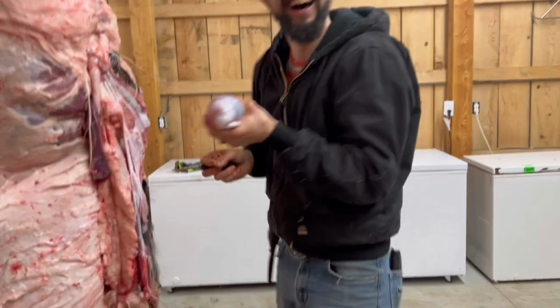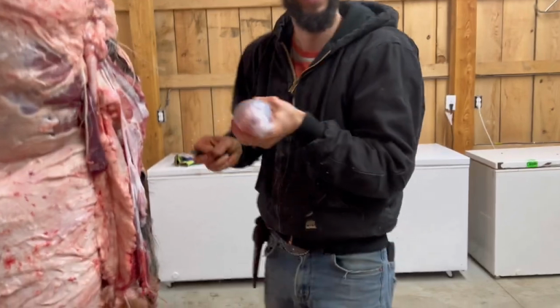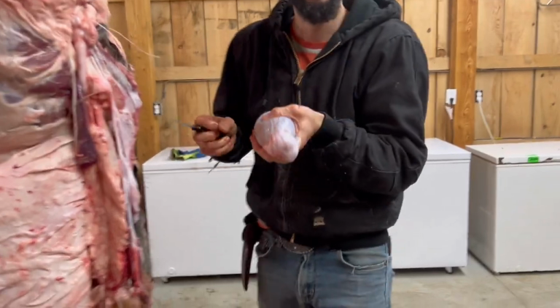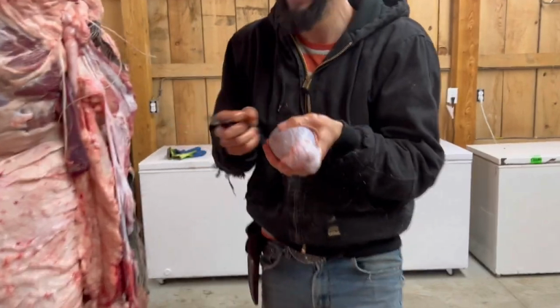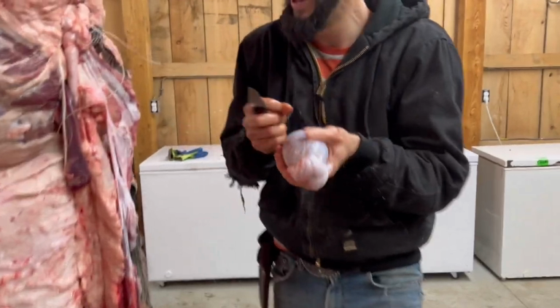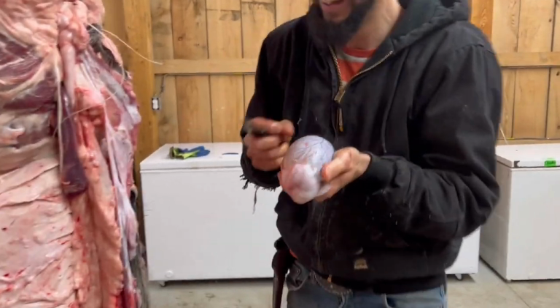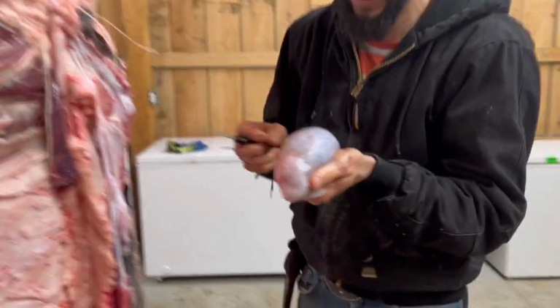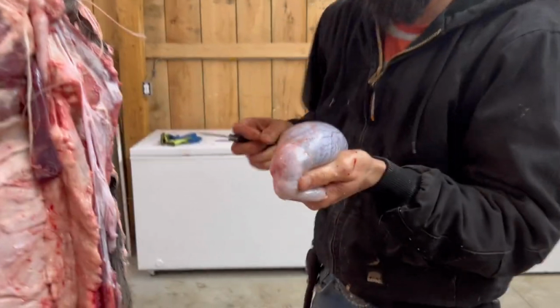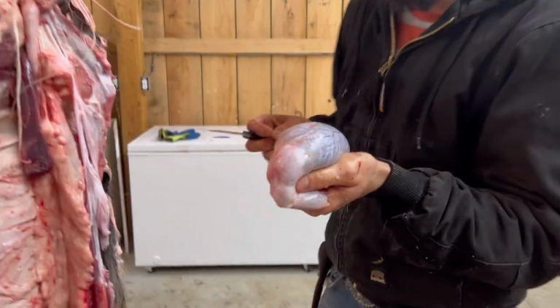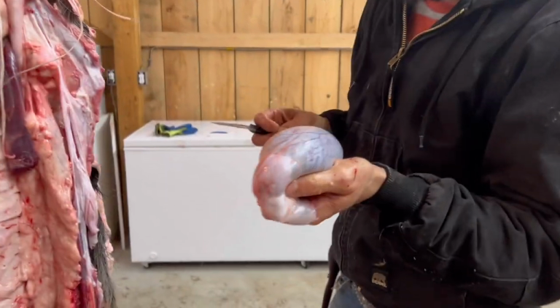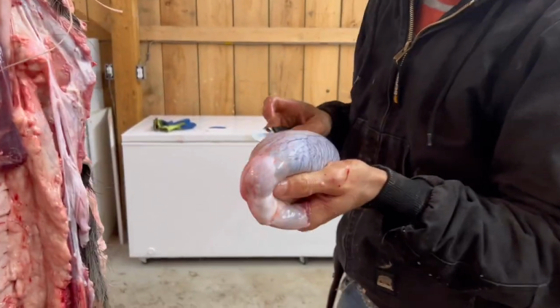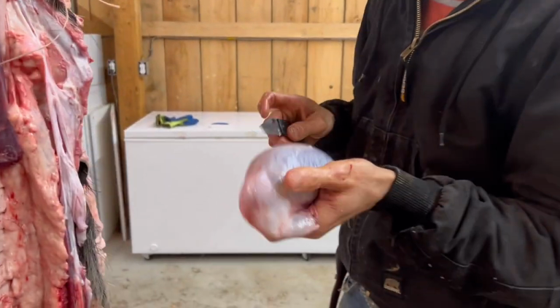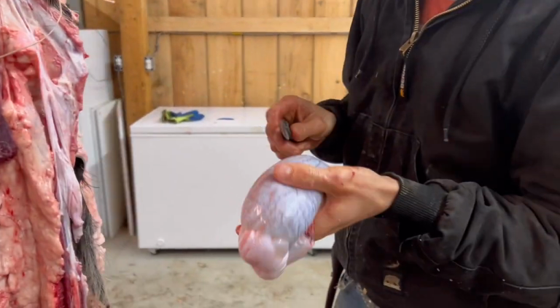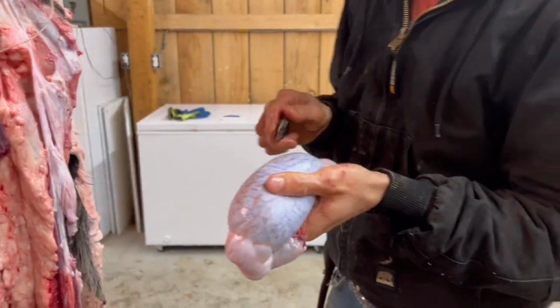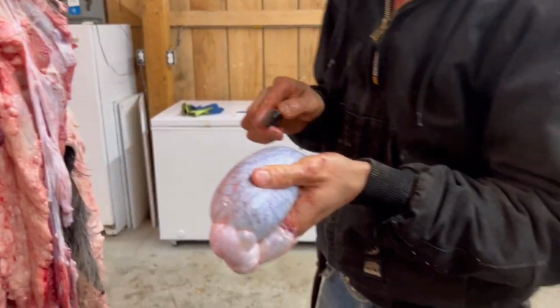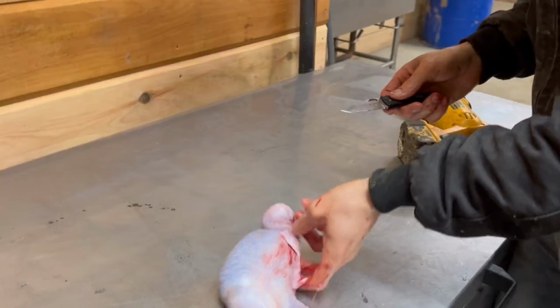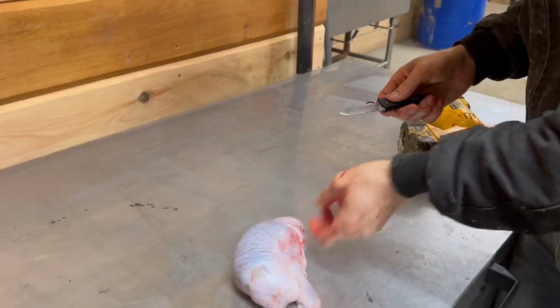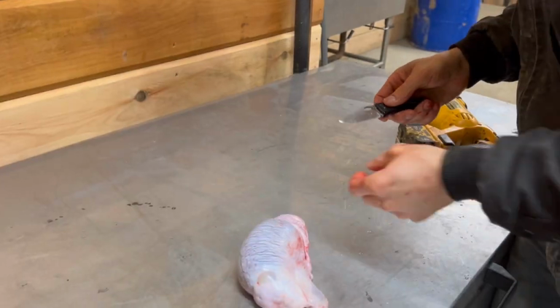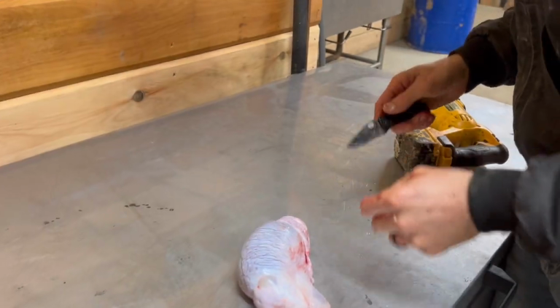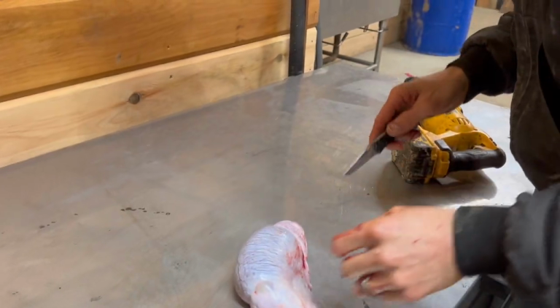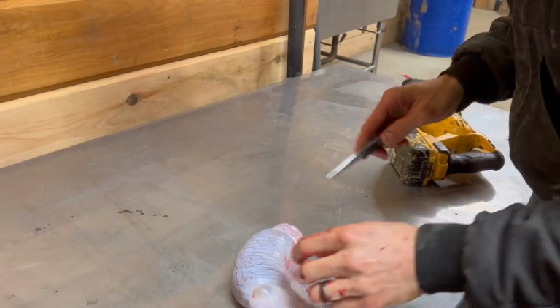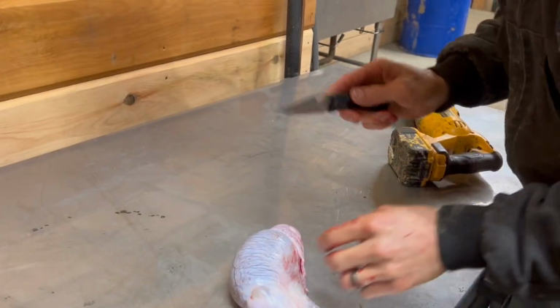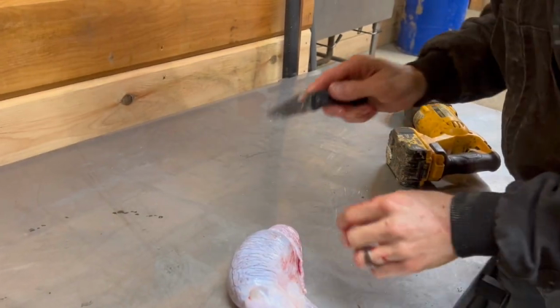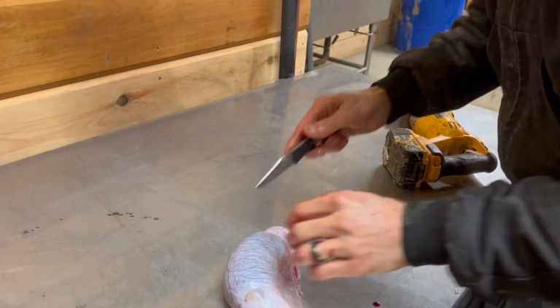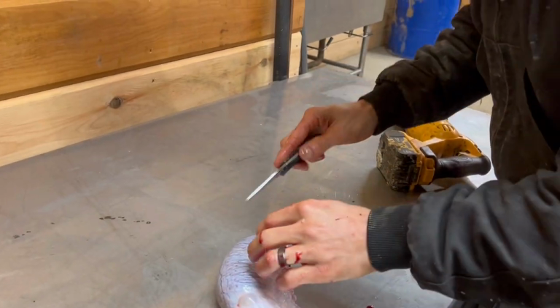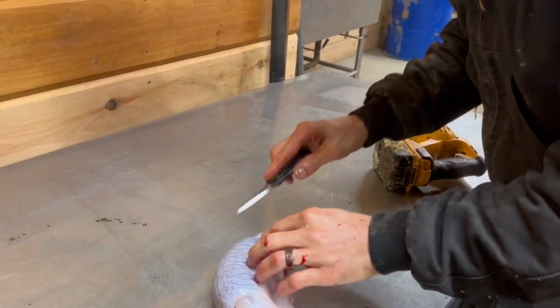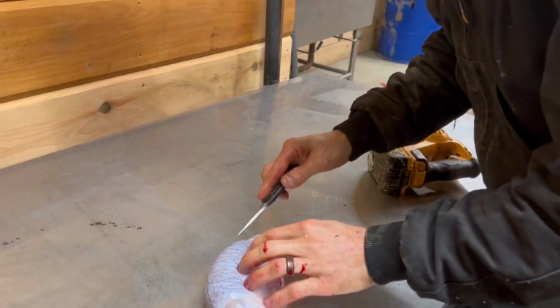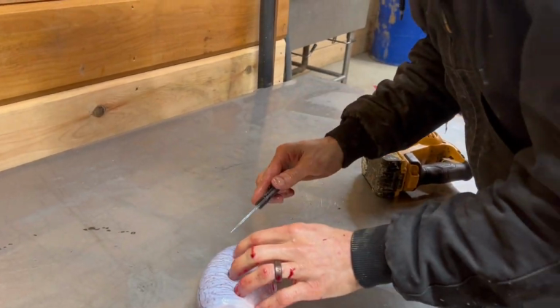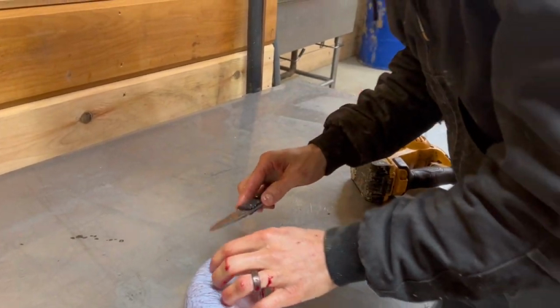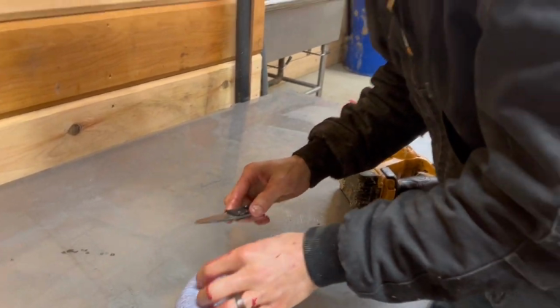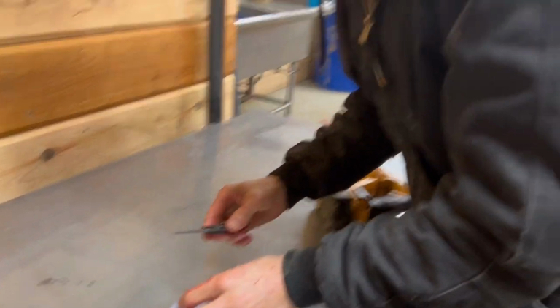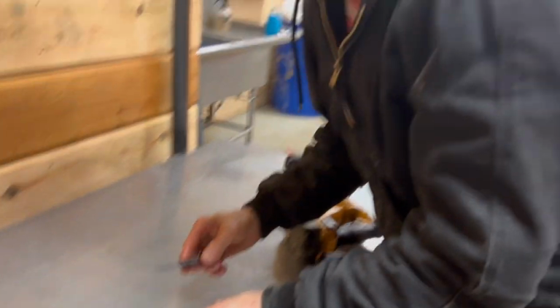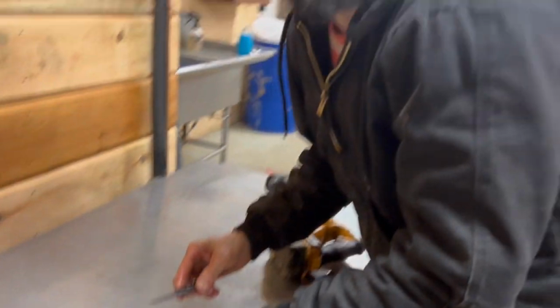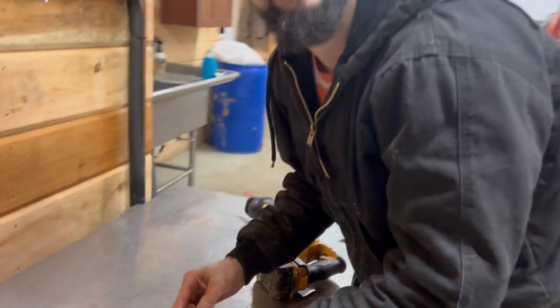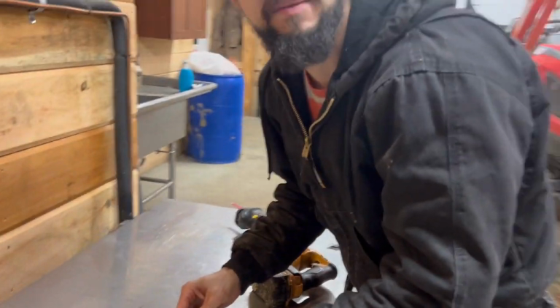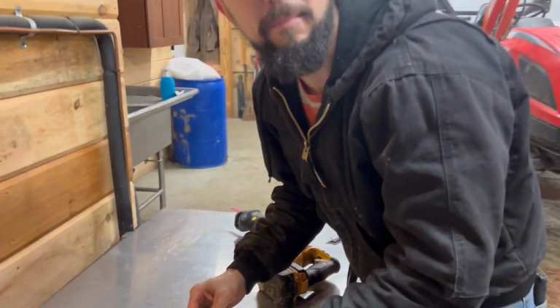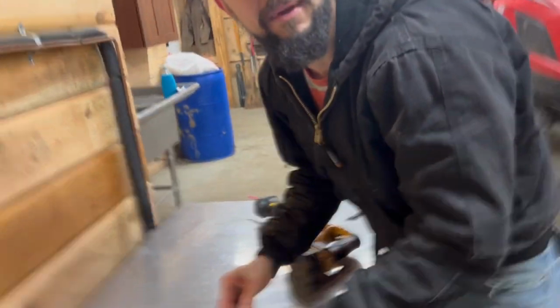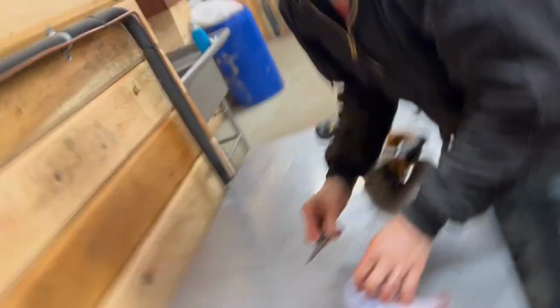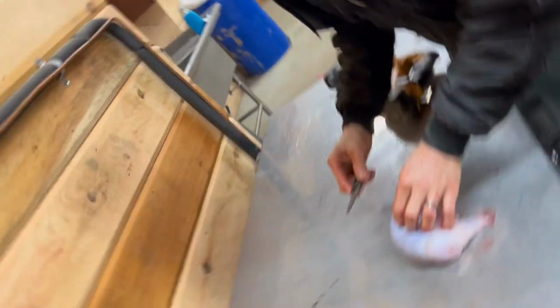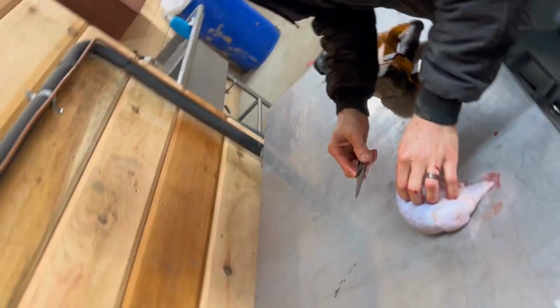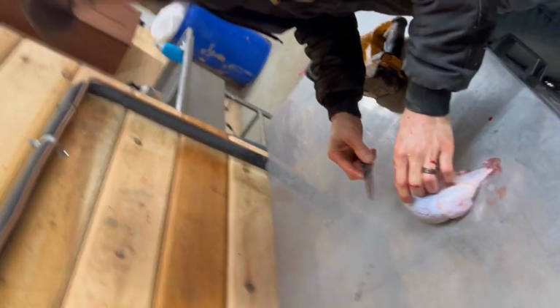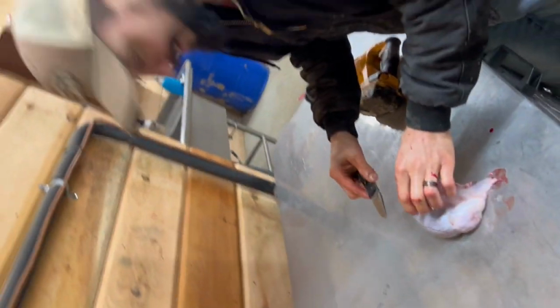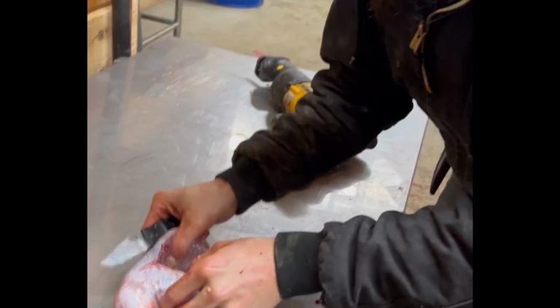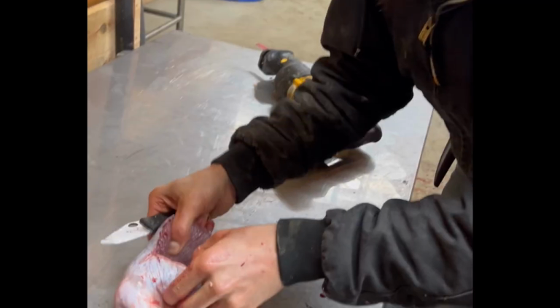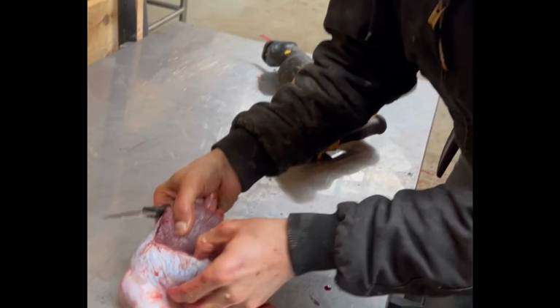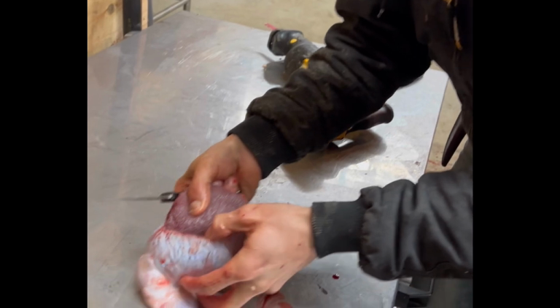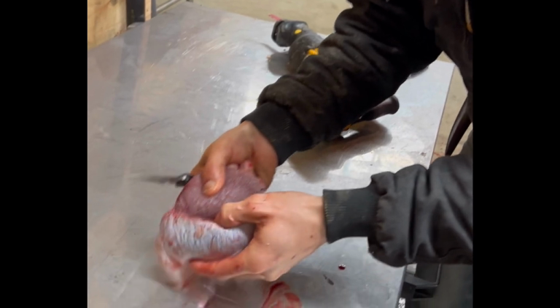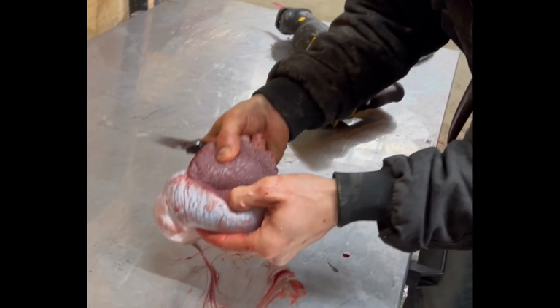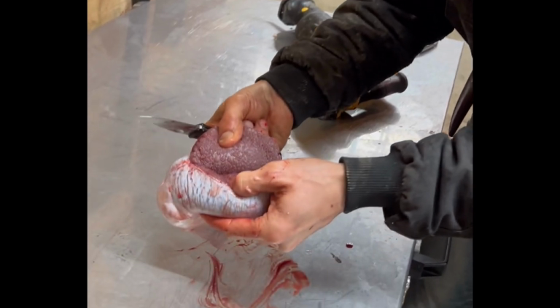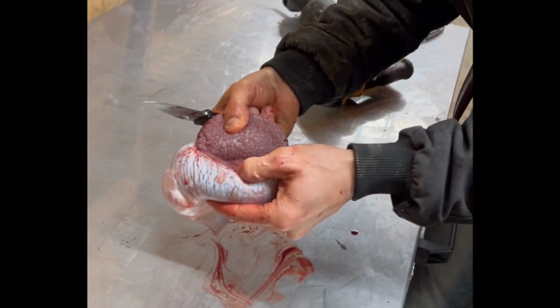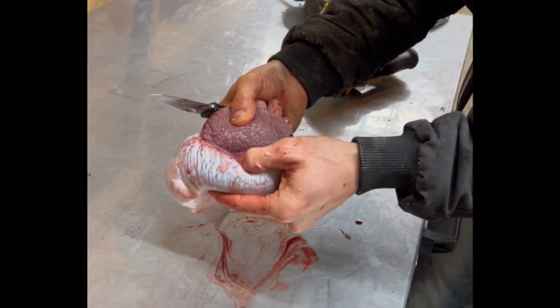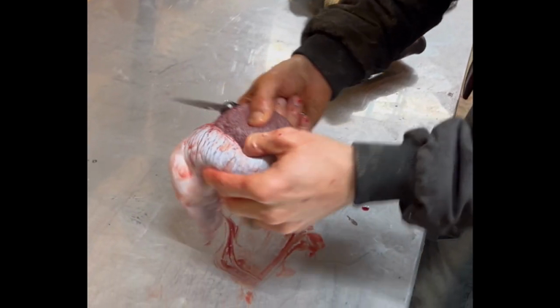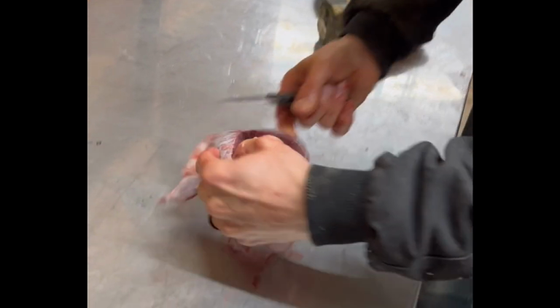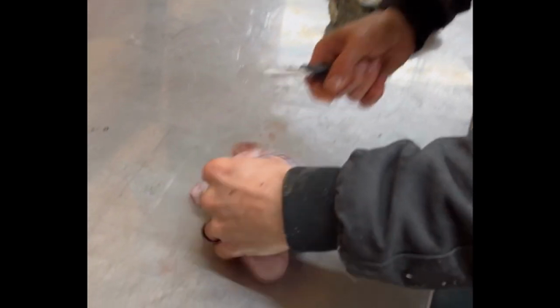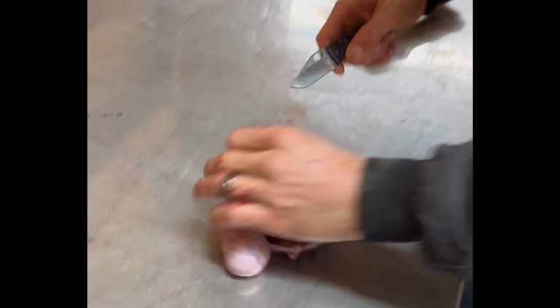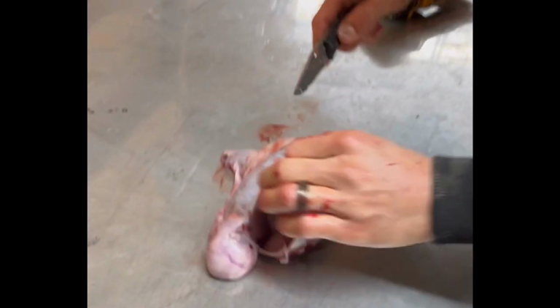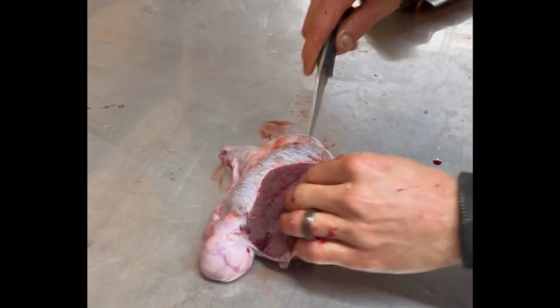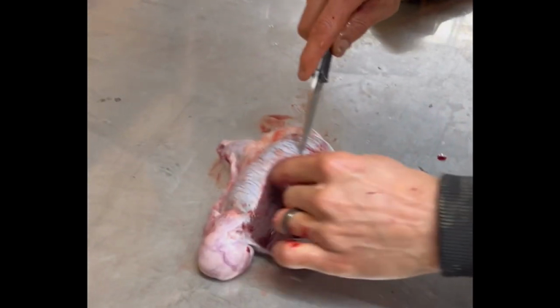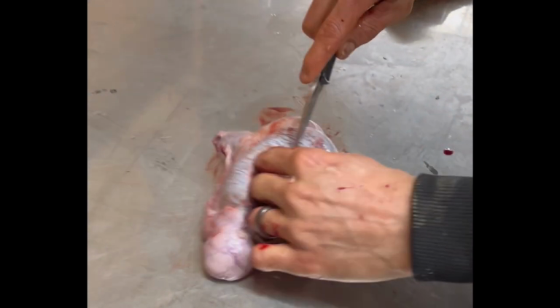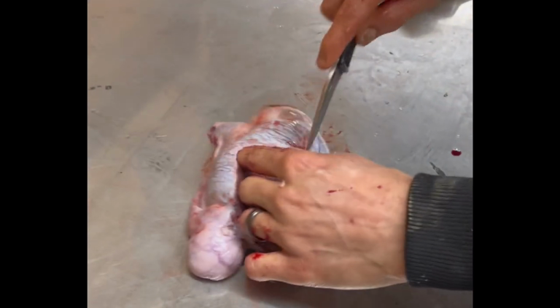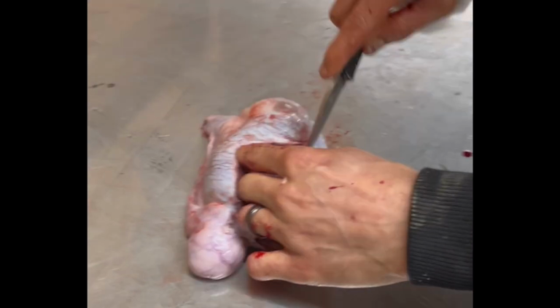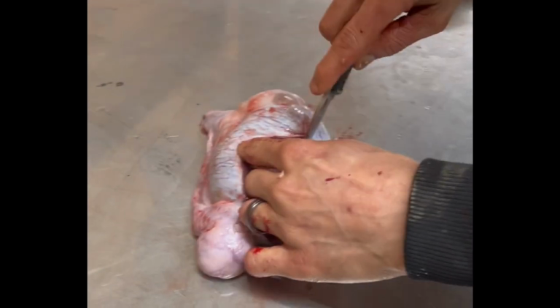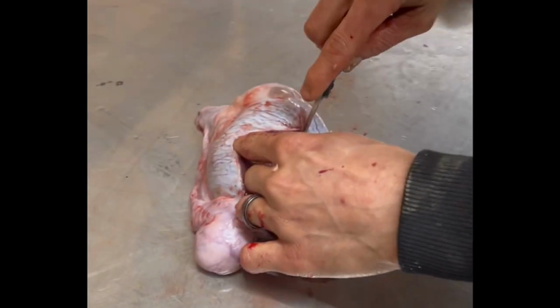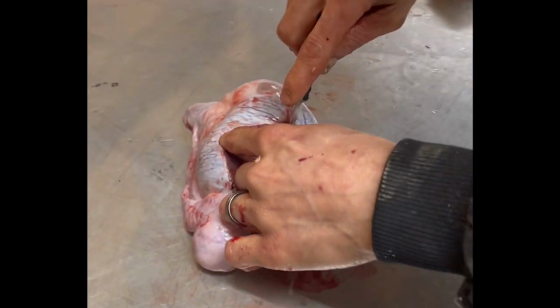Cut them open one time, let's see what's inside. Probably like a bunch of baby piglets. Wait, that's meat! That would be wasteful to throw that away.